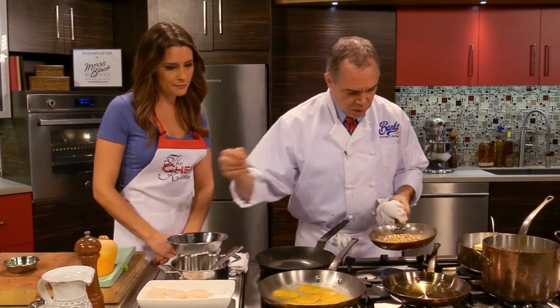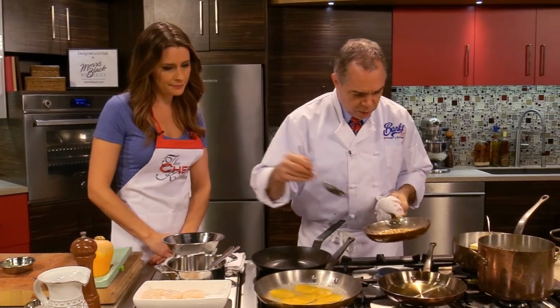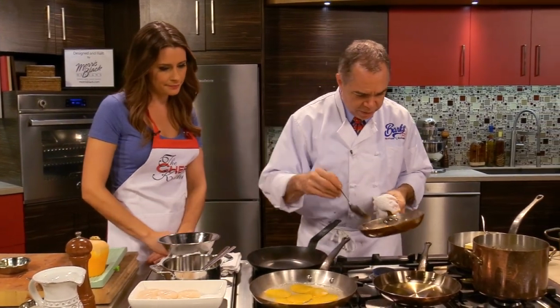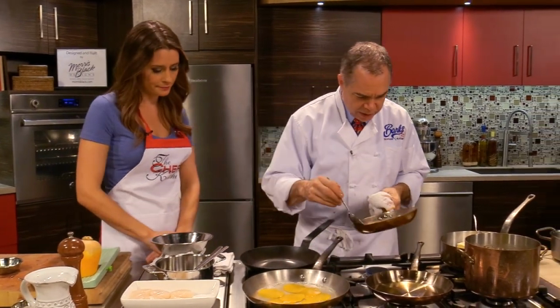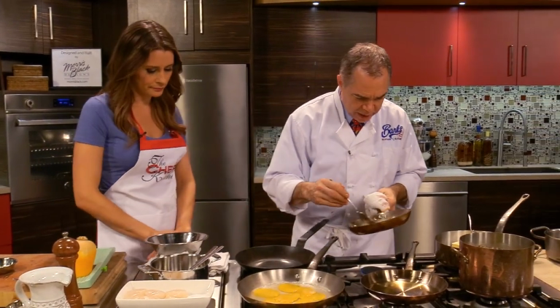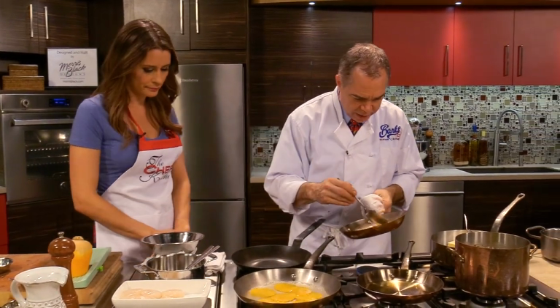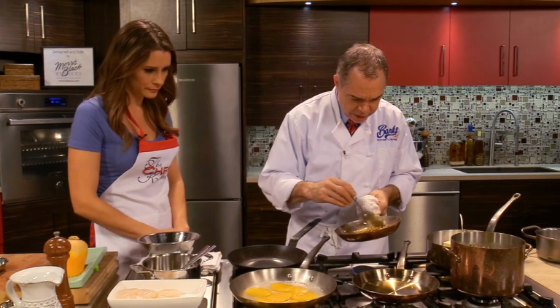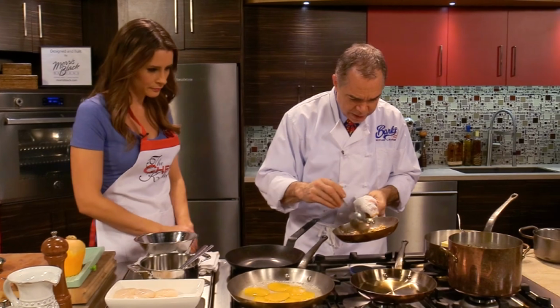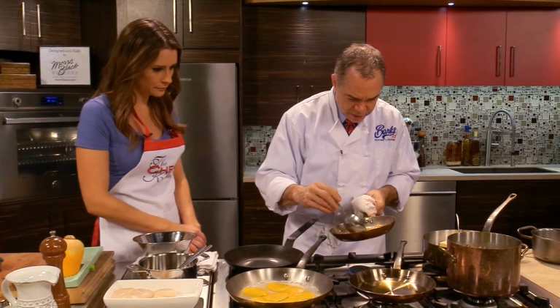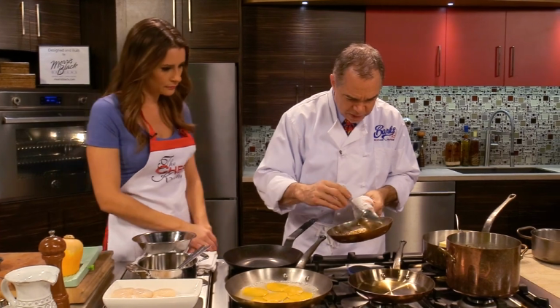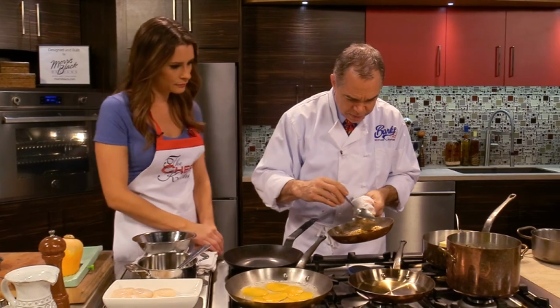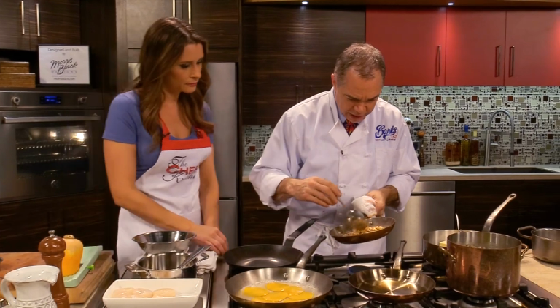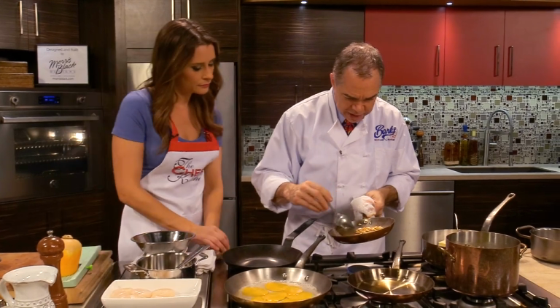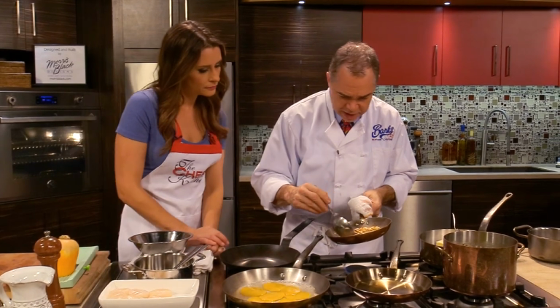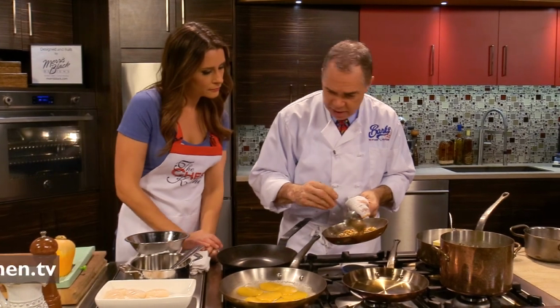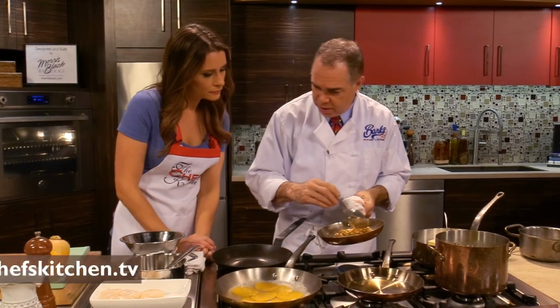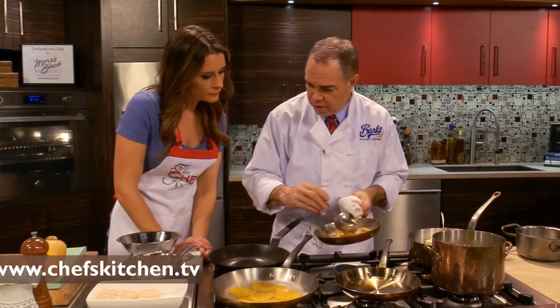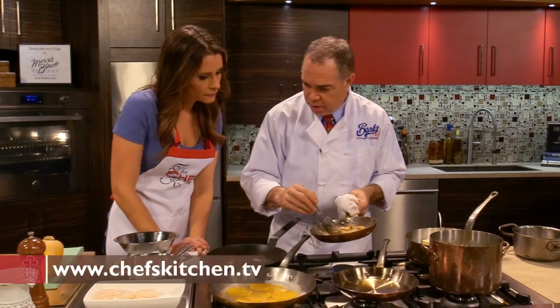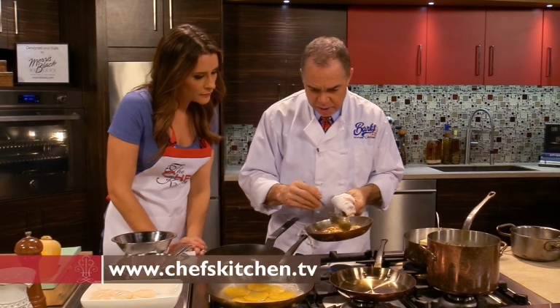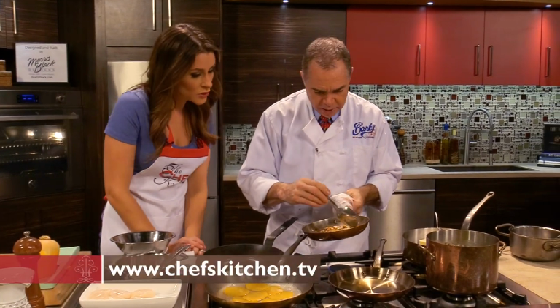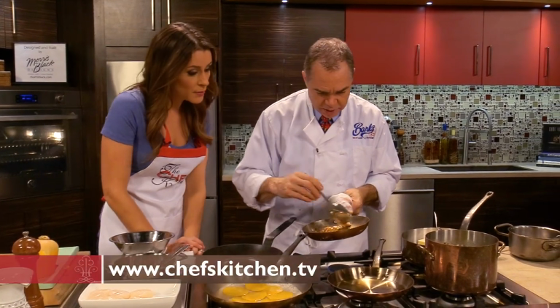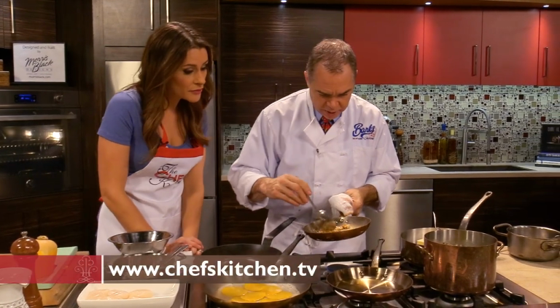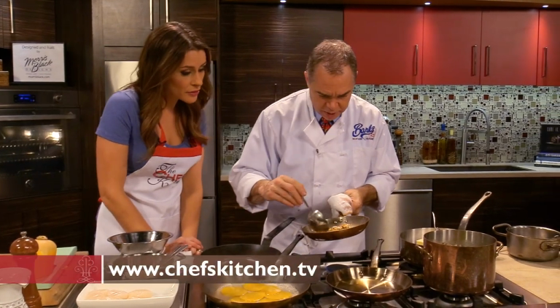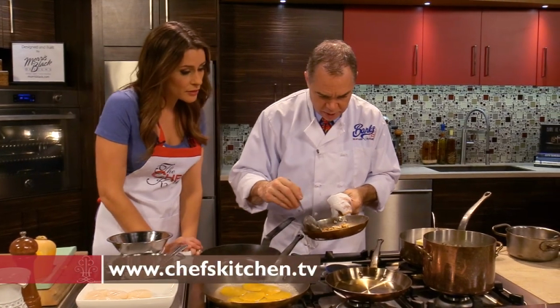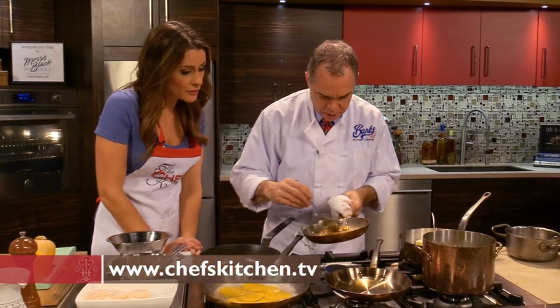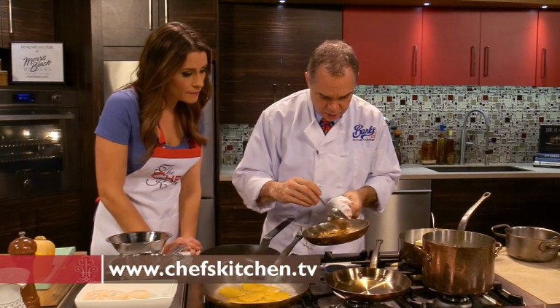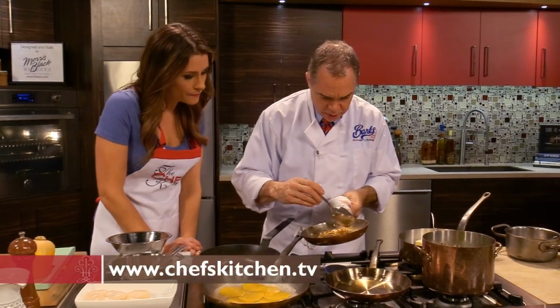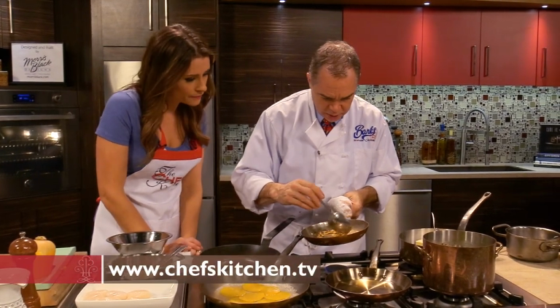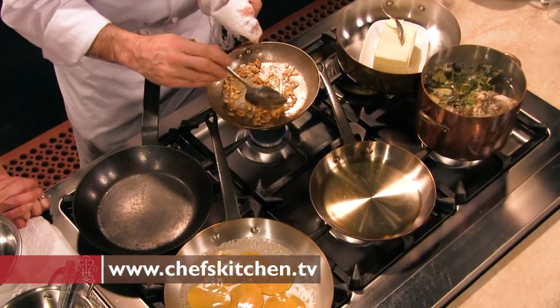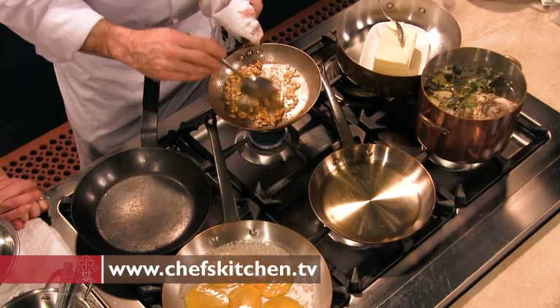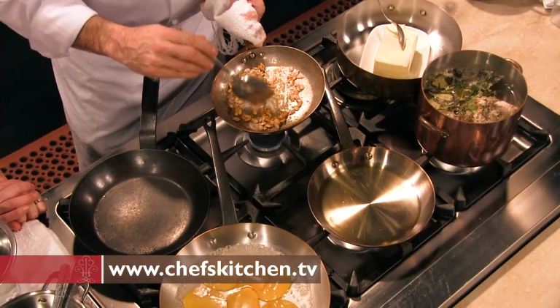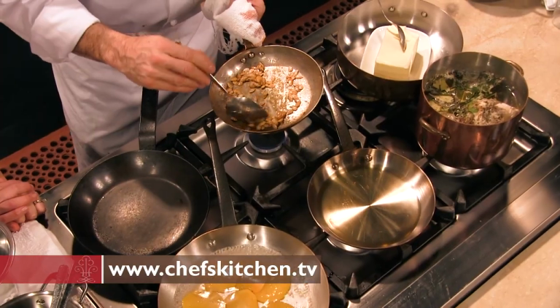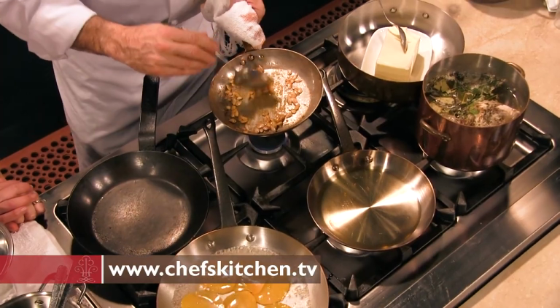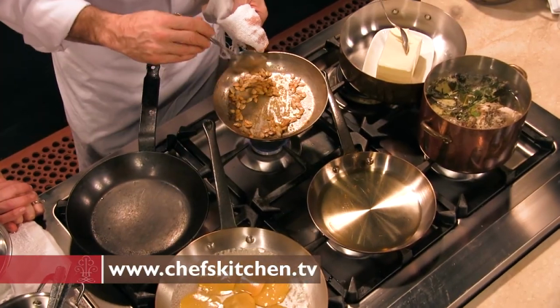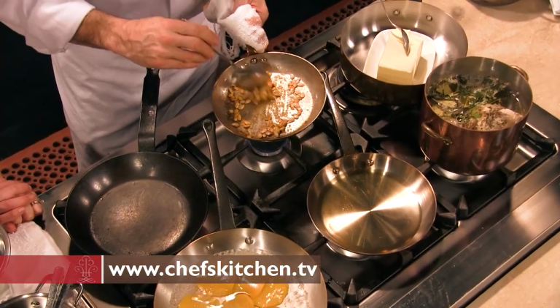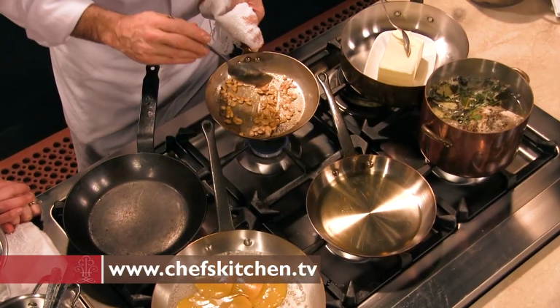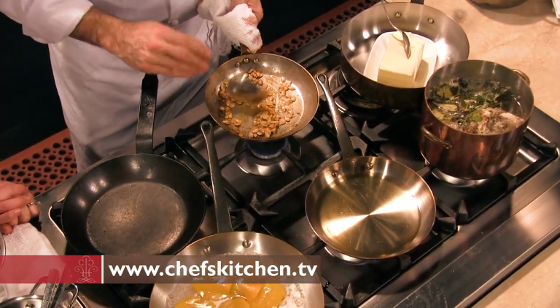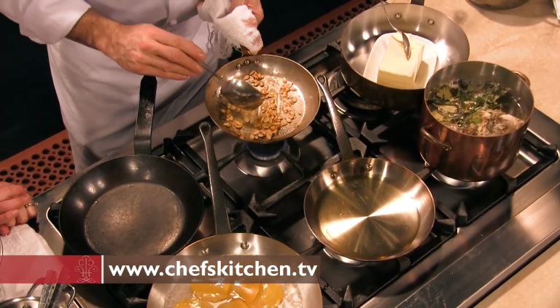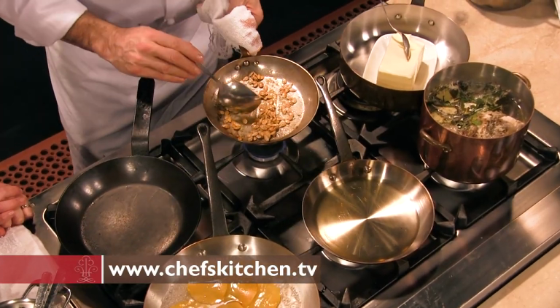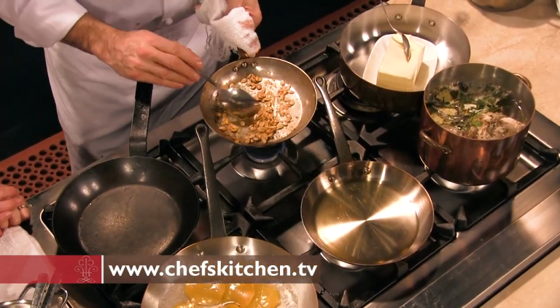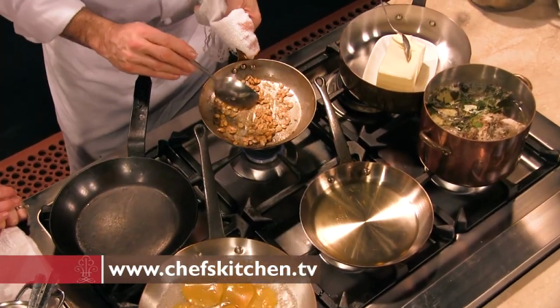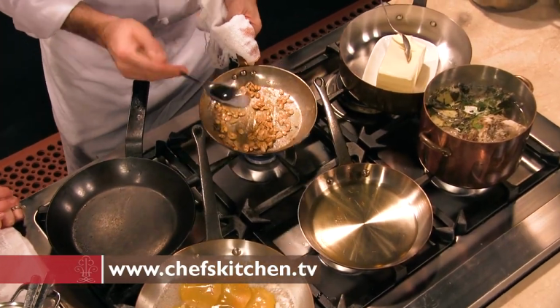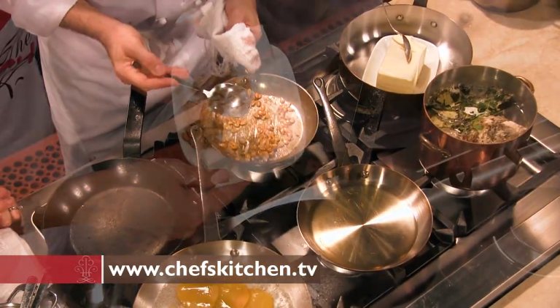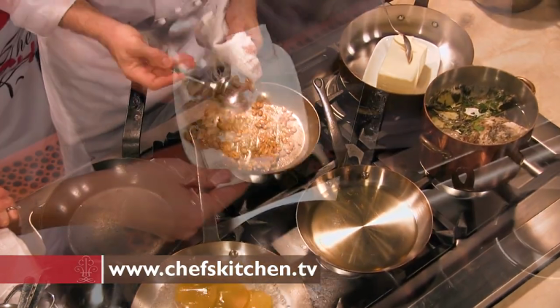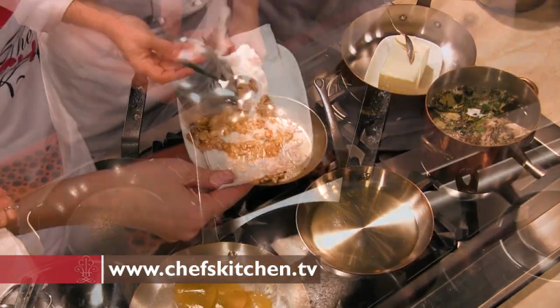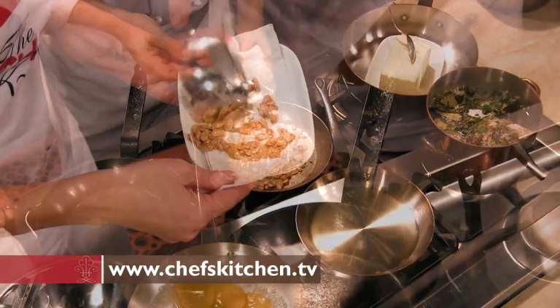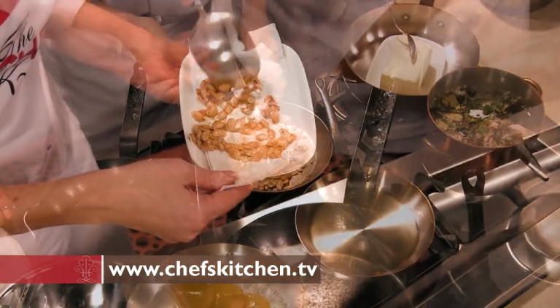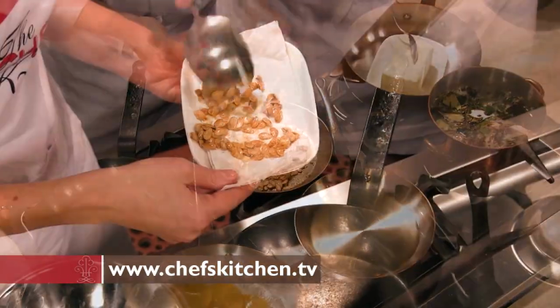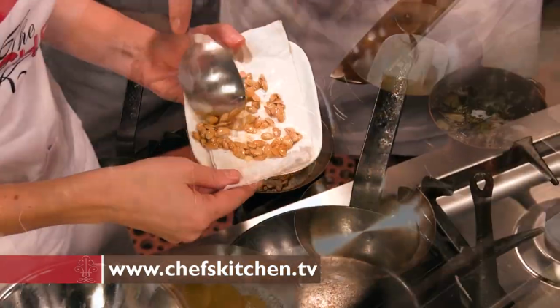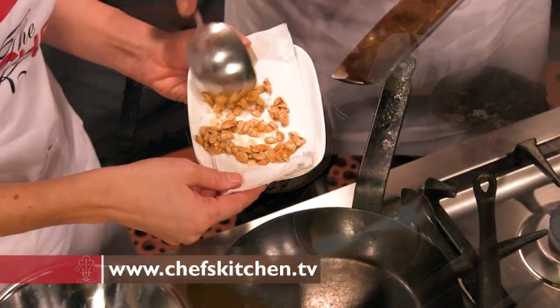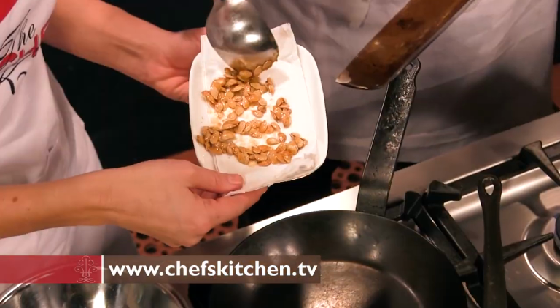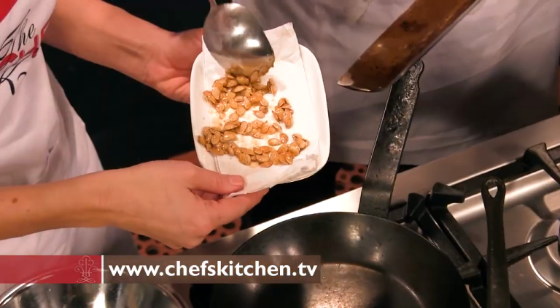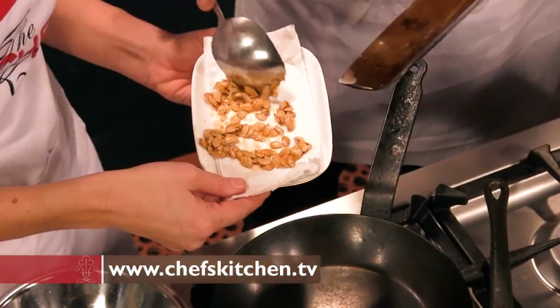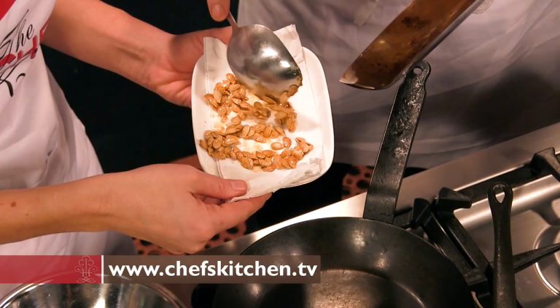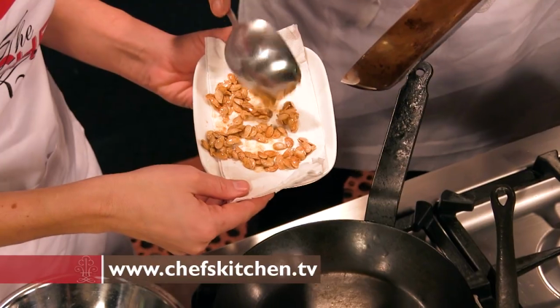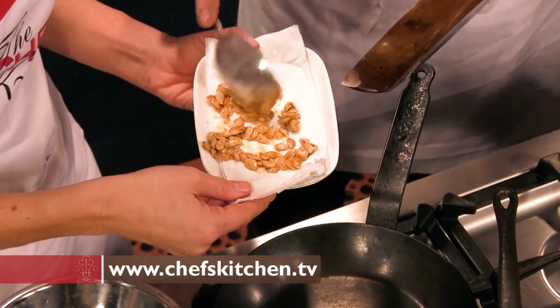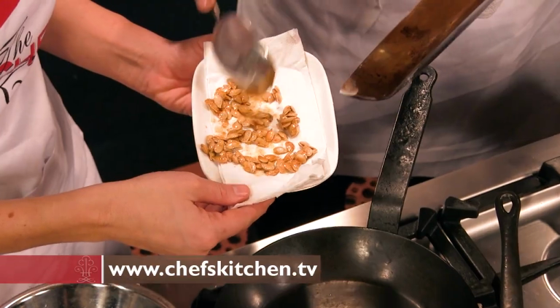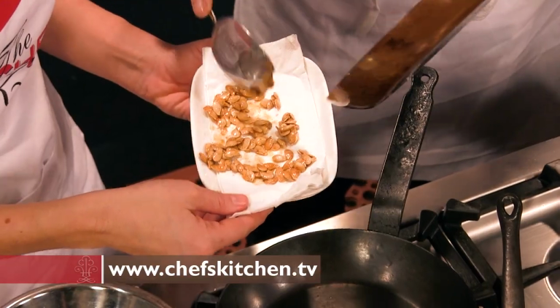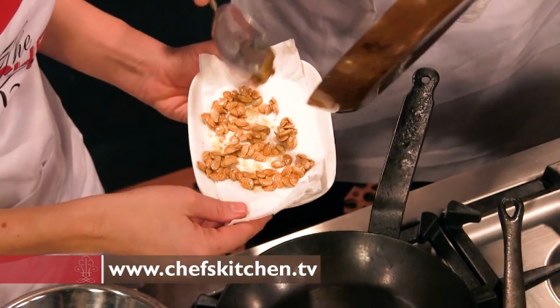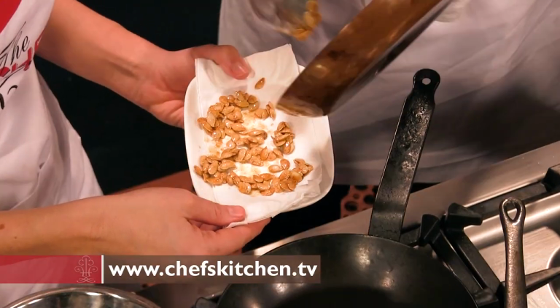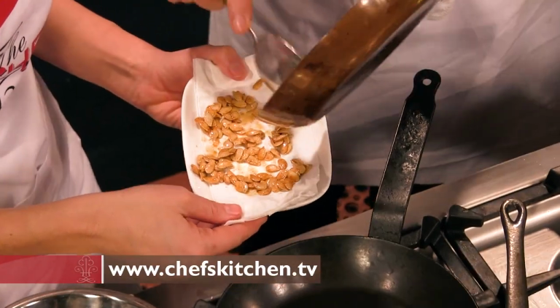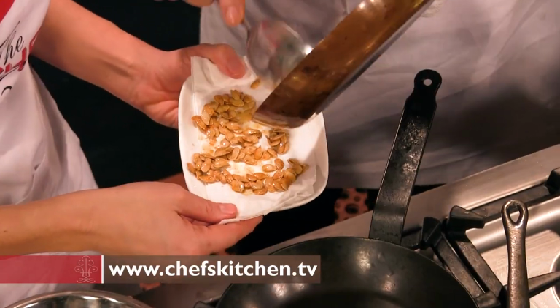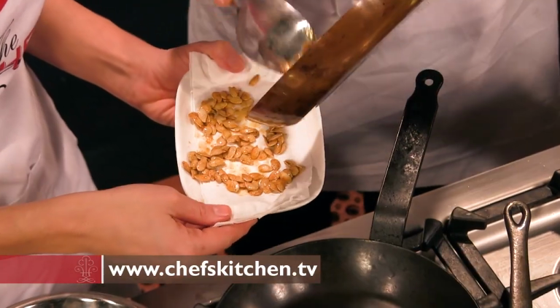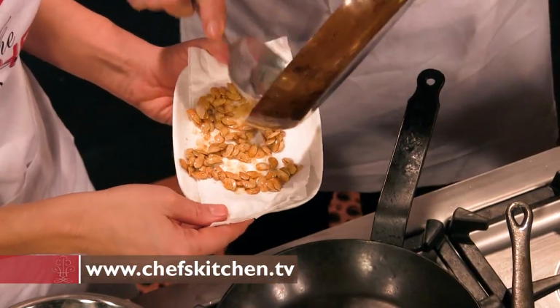So these seeds are spicy. Smells good. We're going to put them on that drain pan right there.